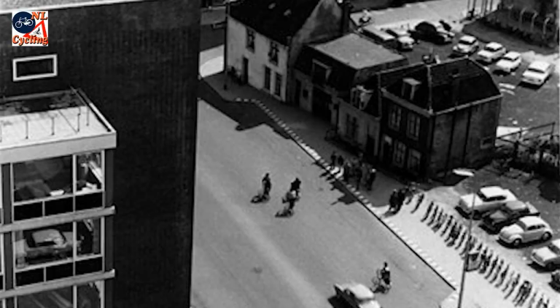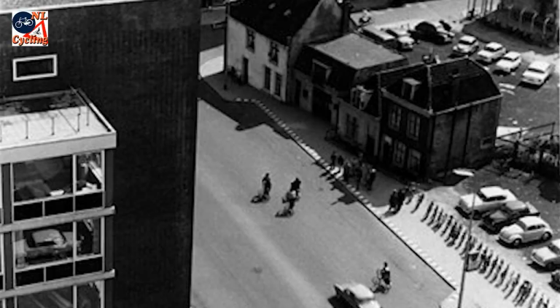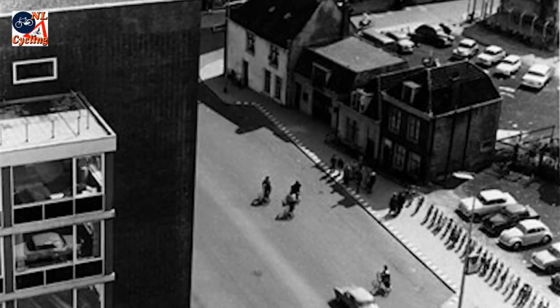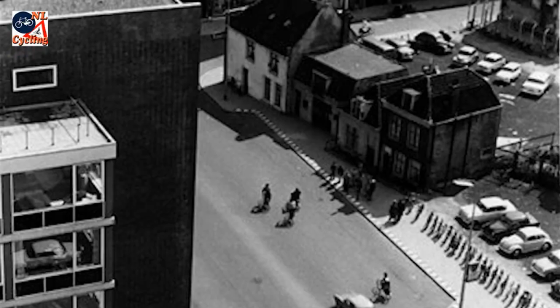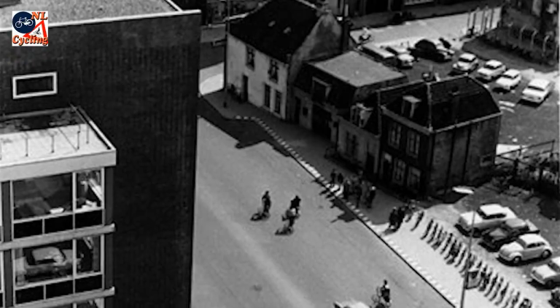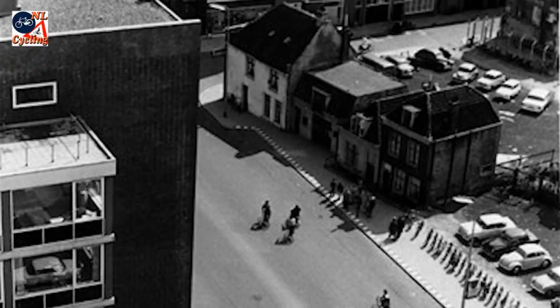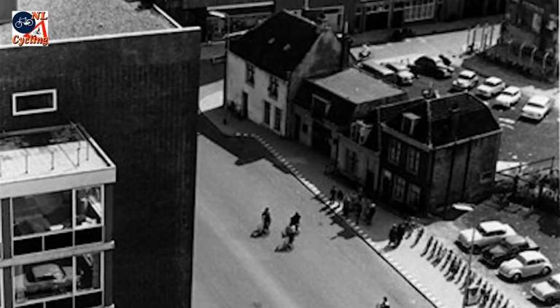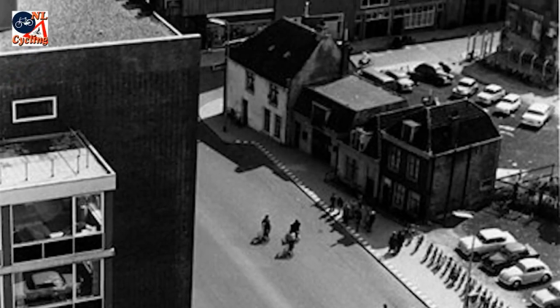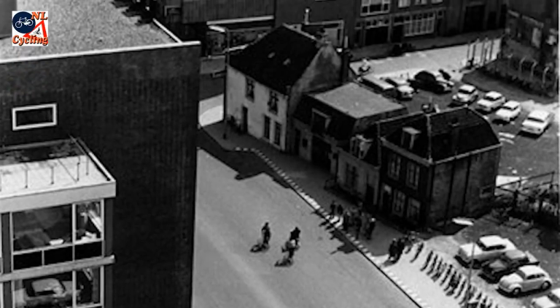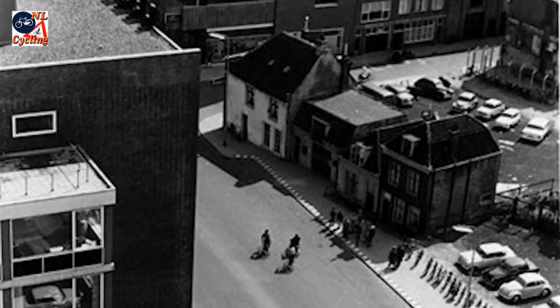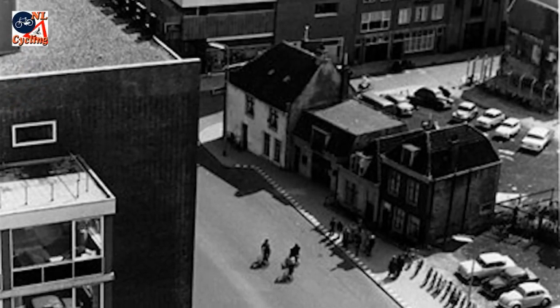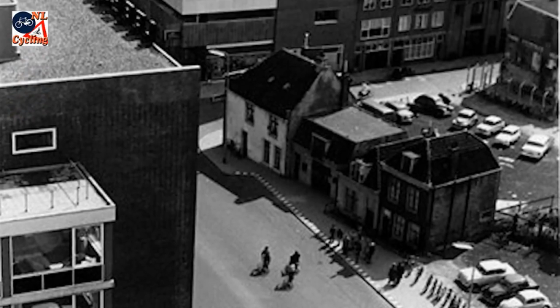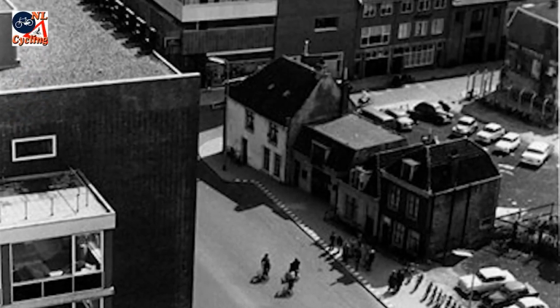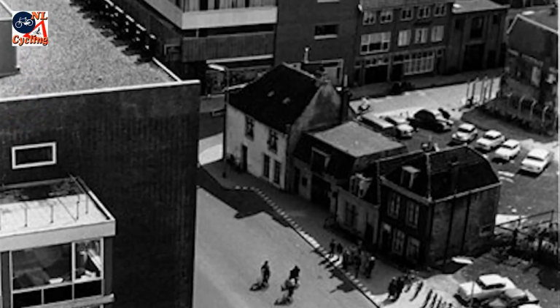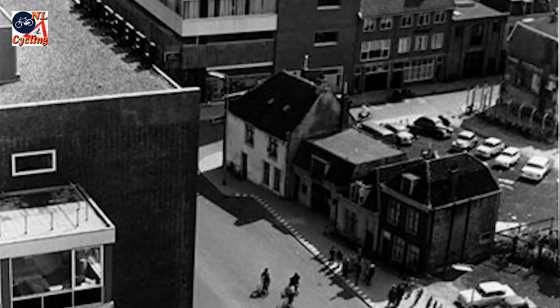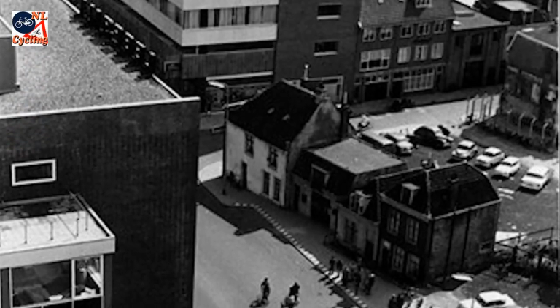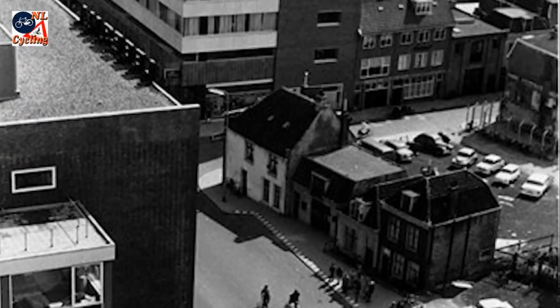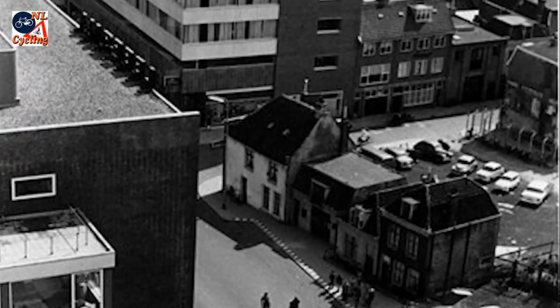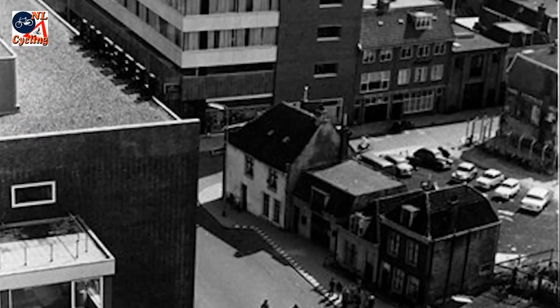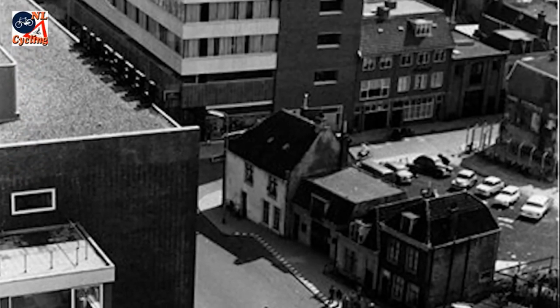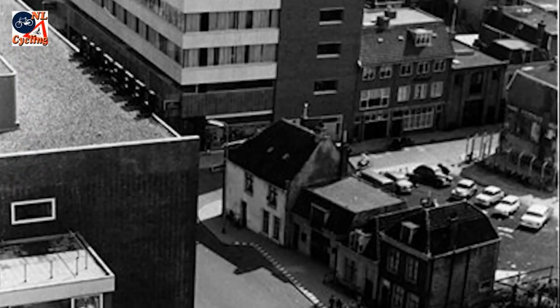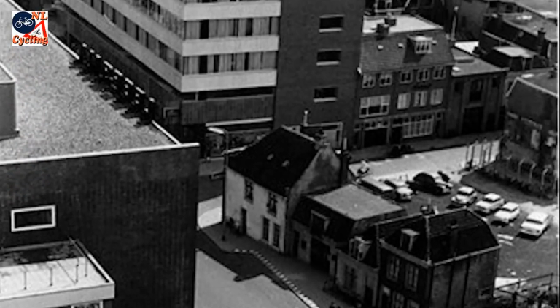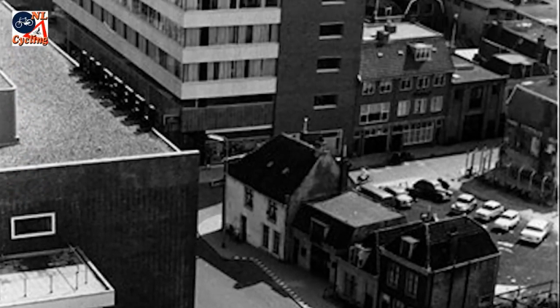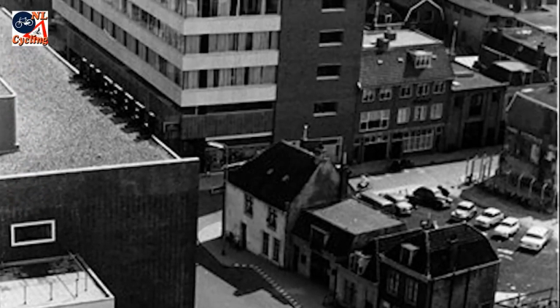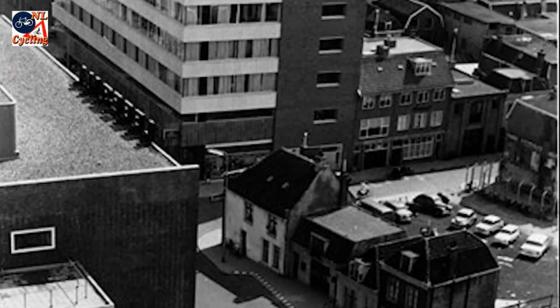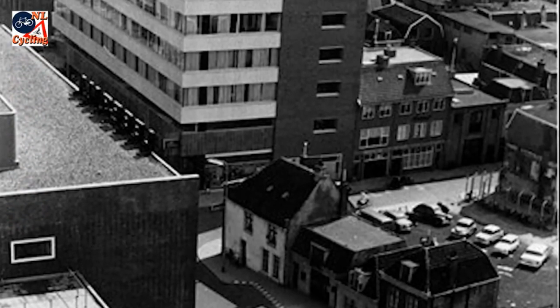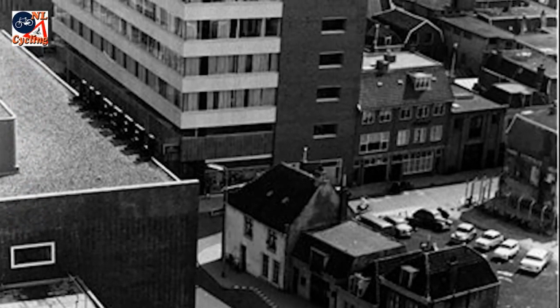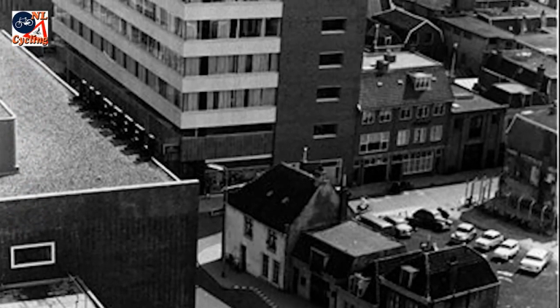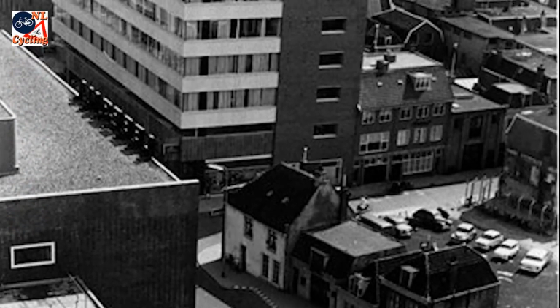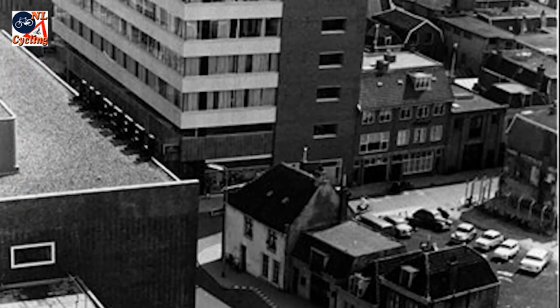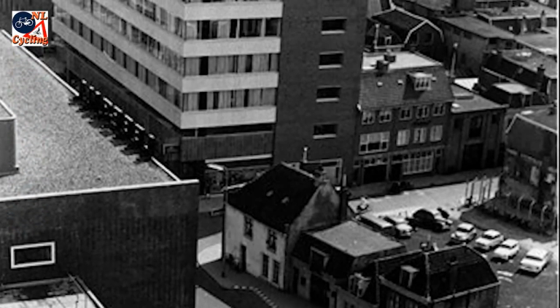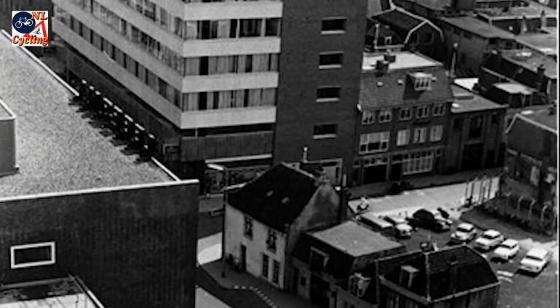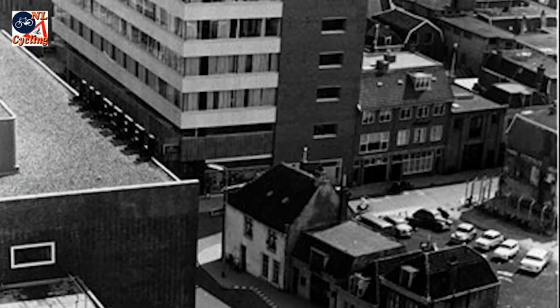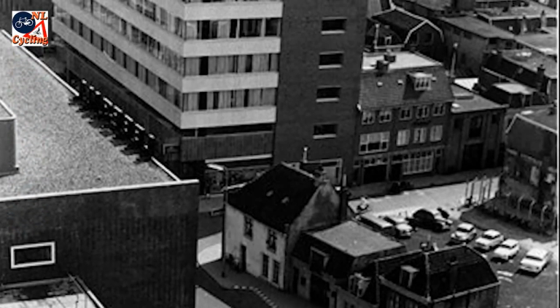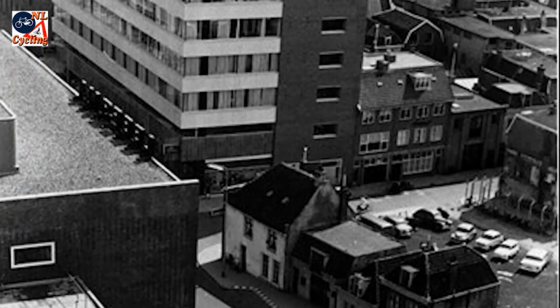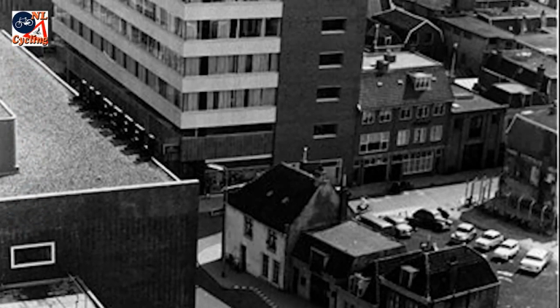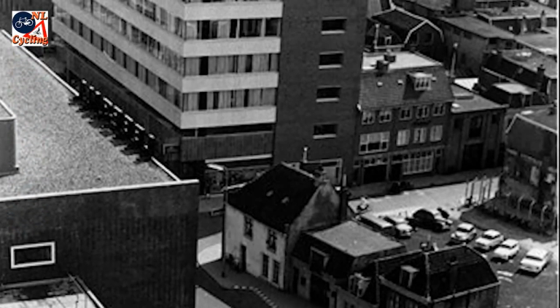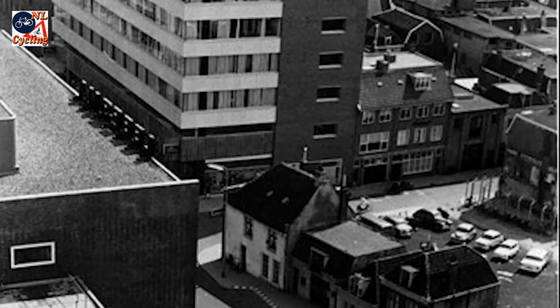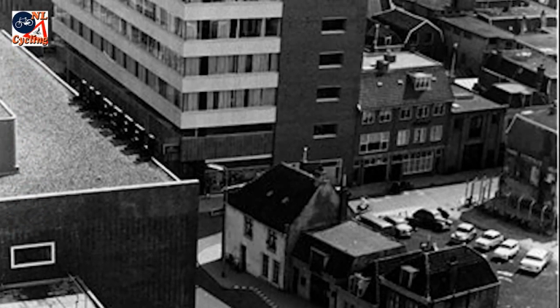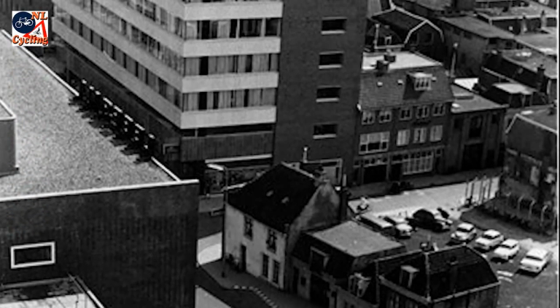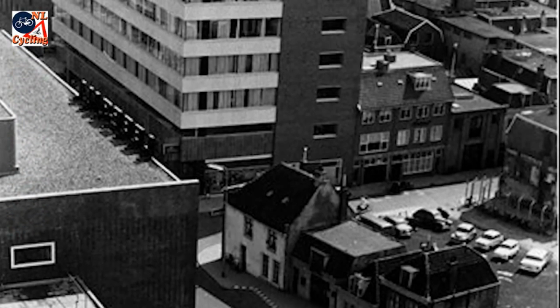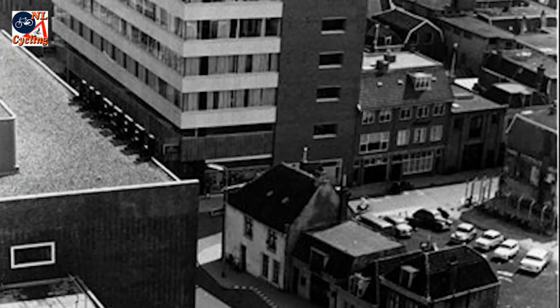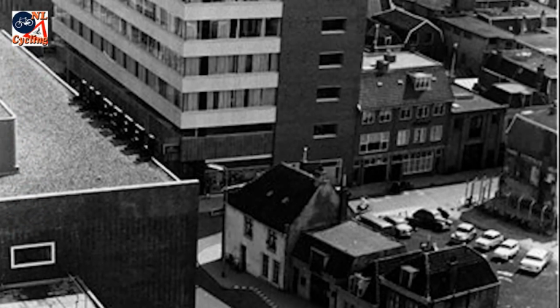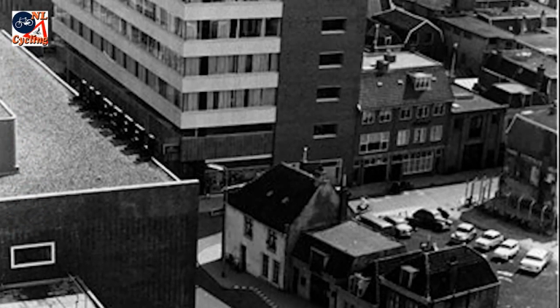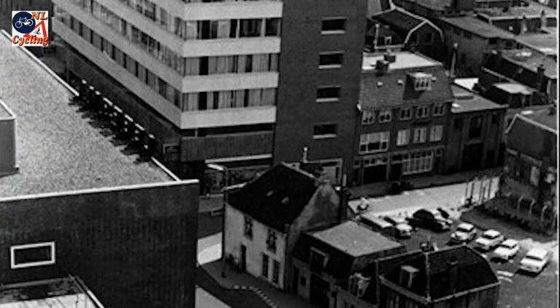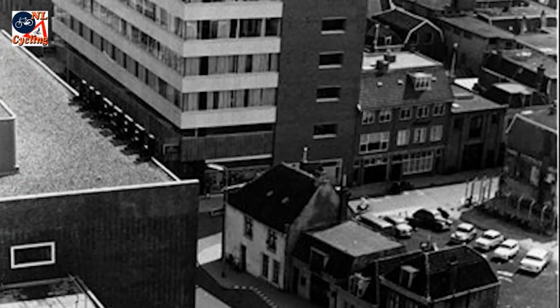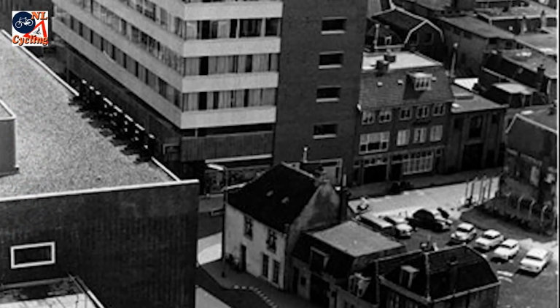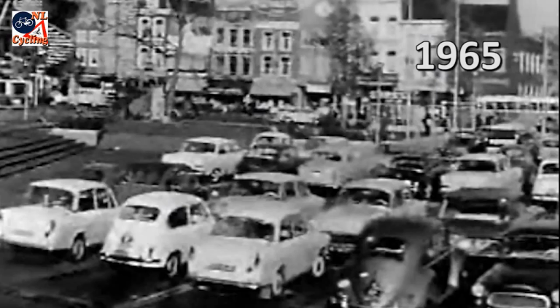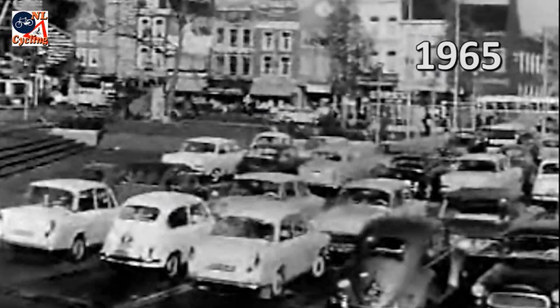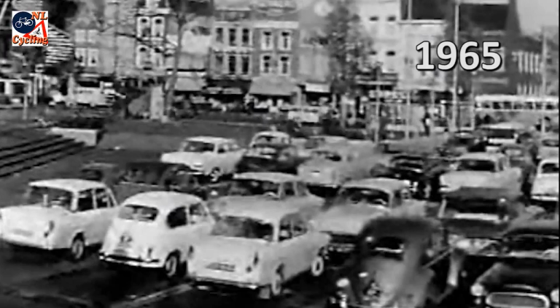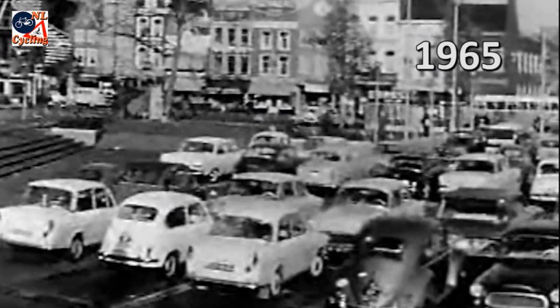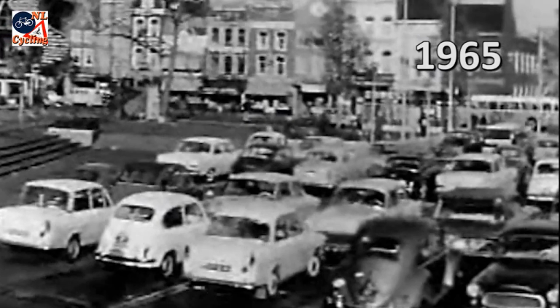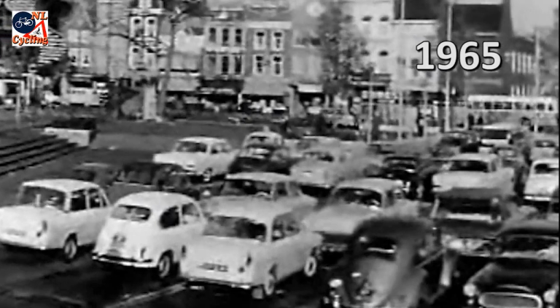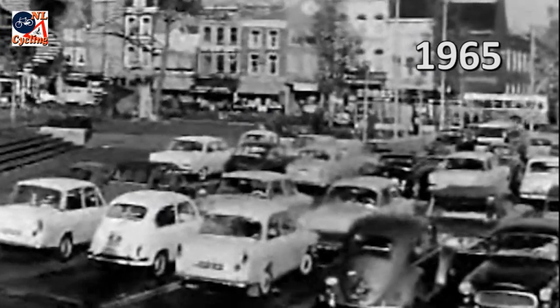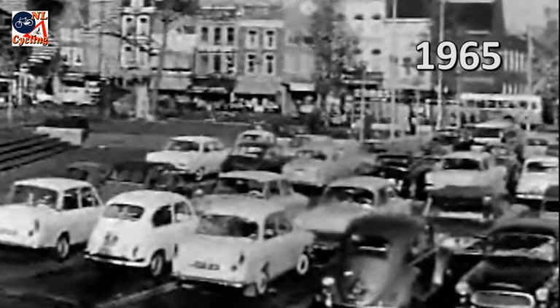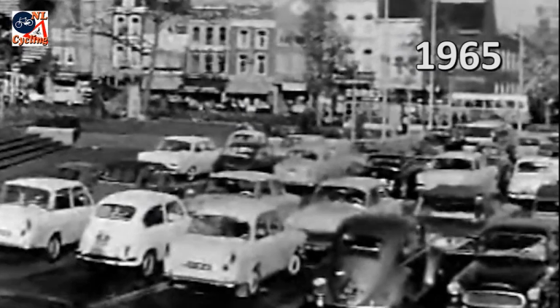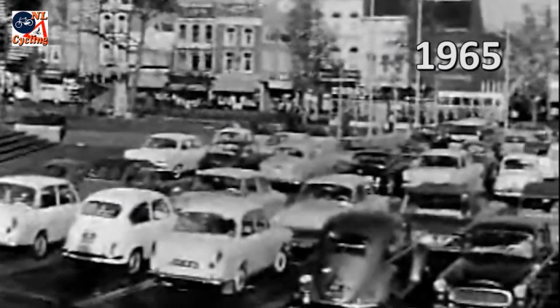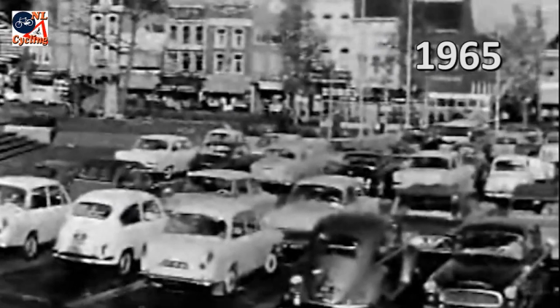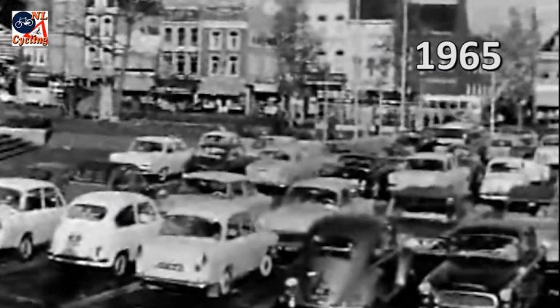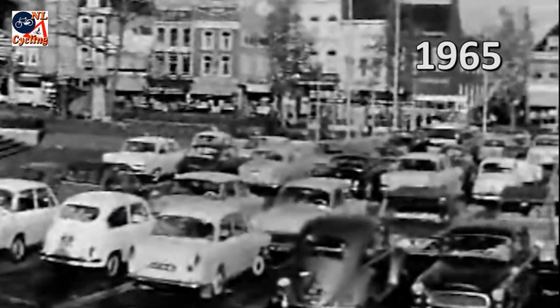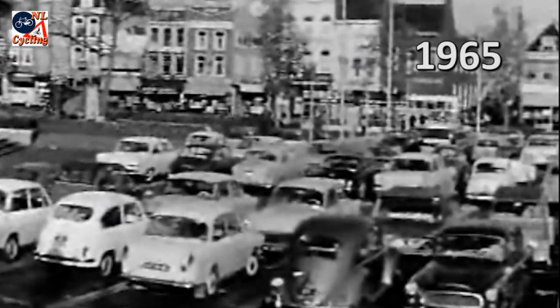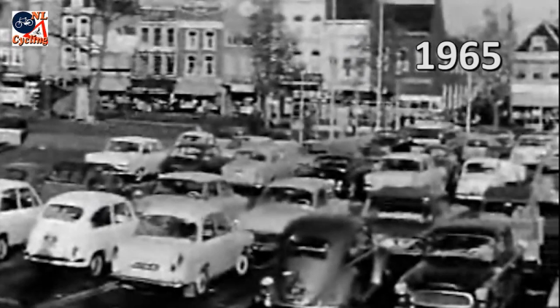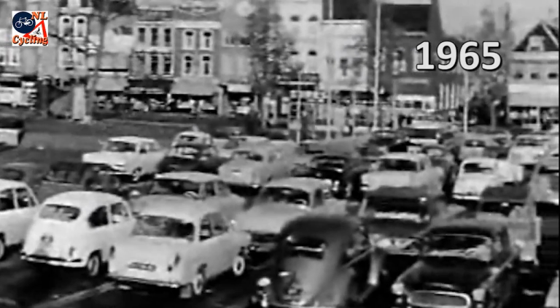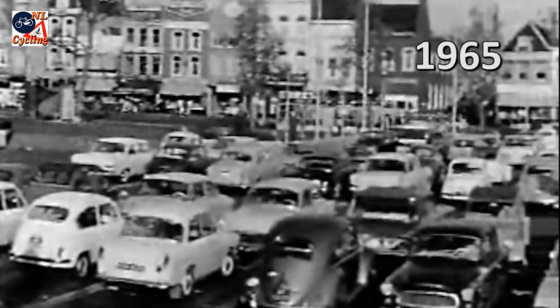Centuries-old homes were quickly removed and replaced with far larger generic 1950s and 60s buildings. But still the city couldn't cope with the ever-increasing car traffic, and it became a very unpleasant place to be.